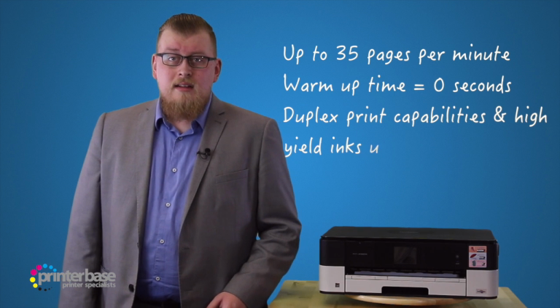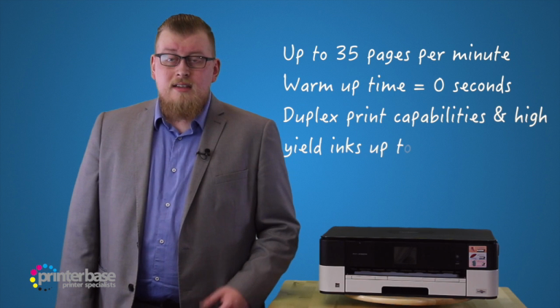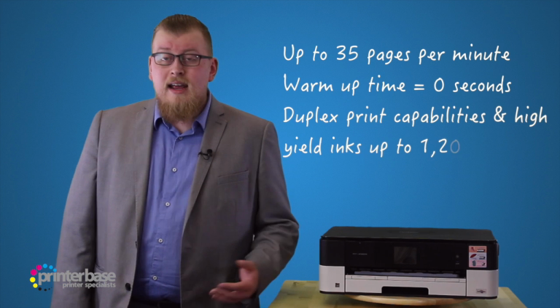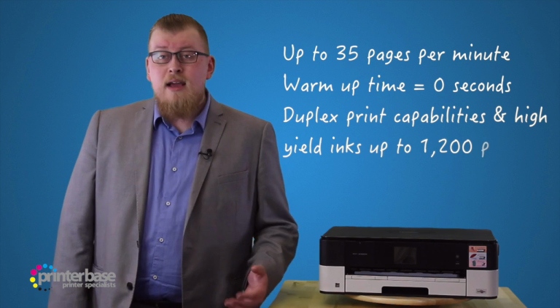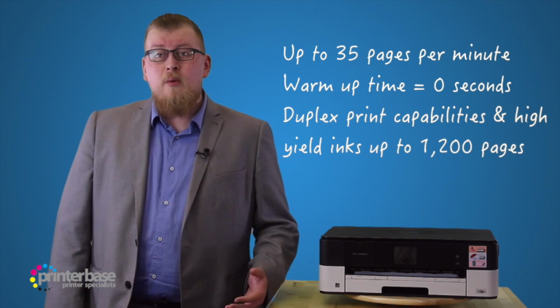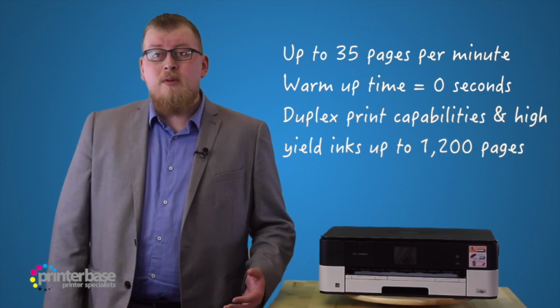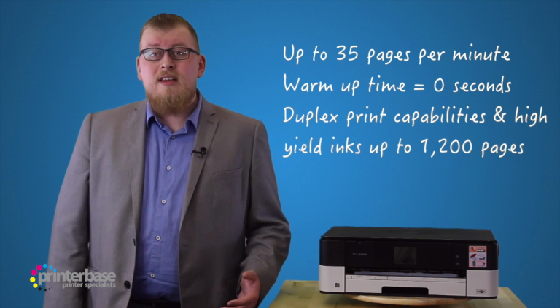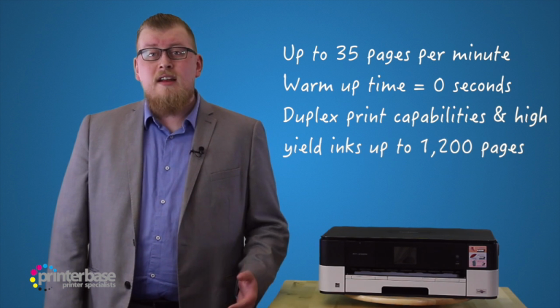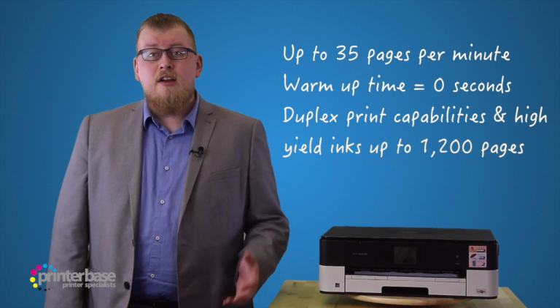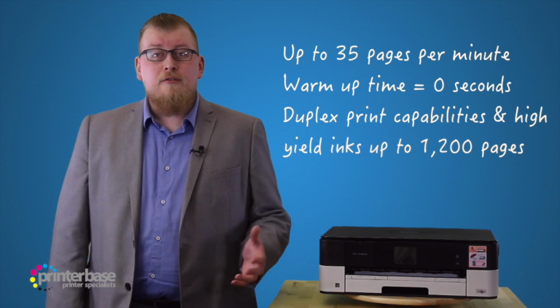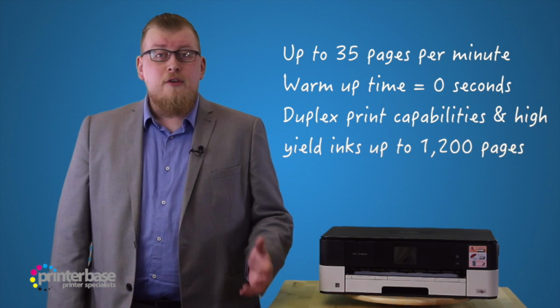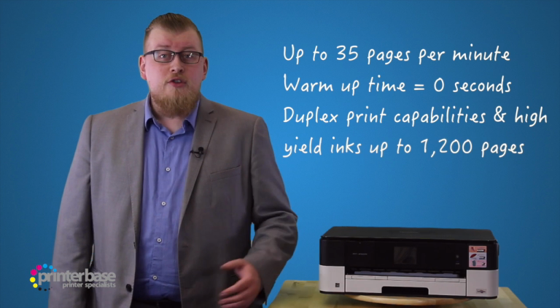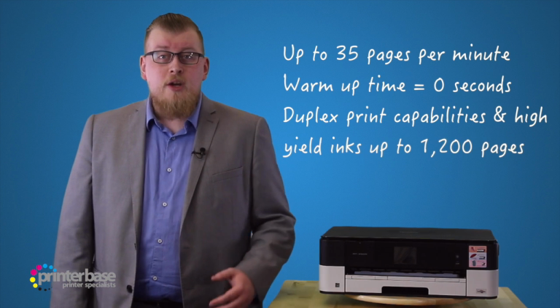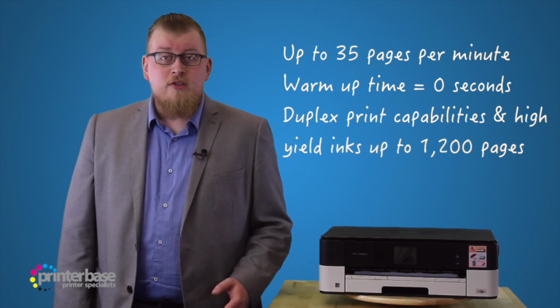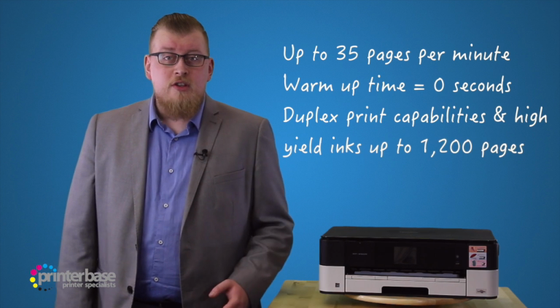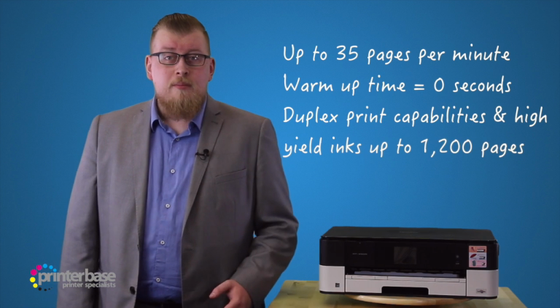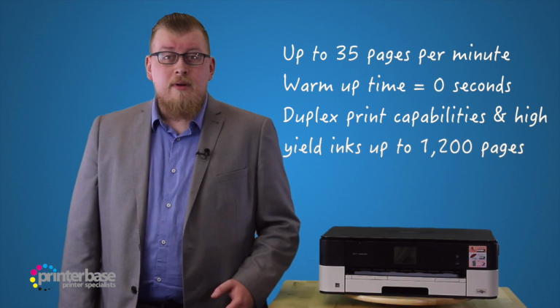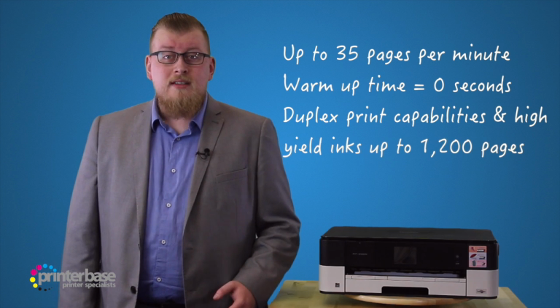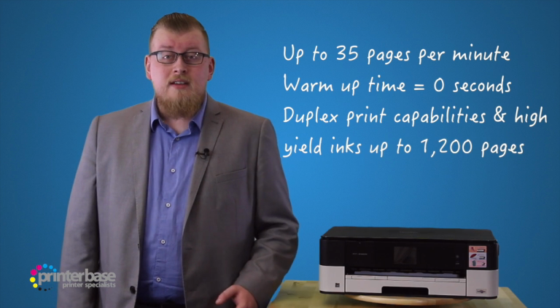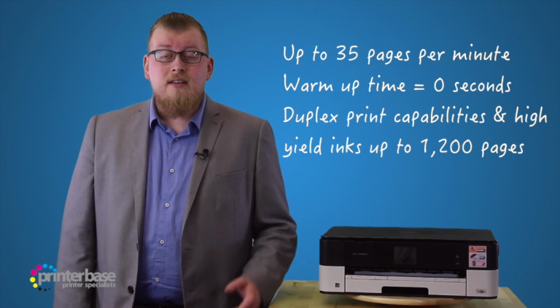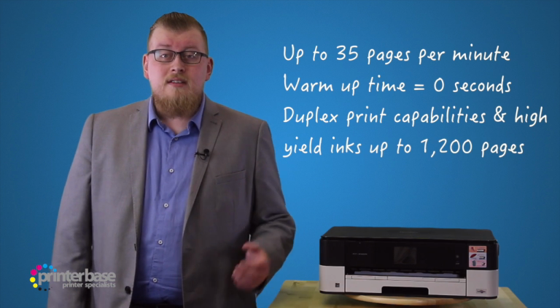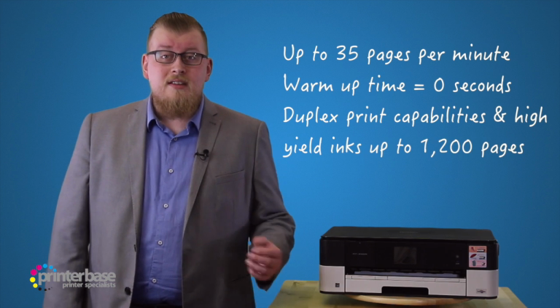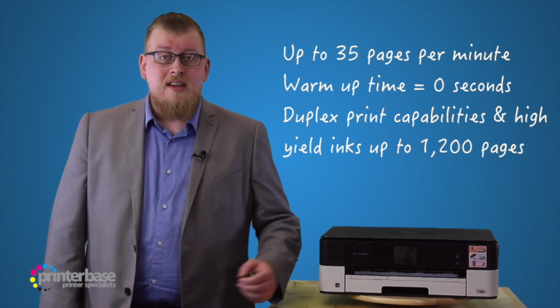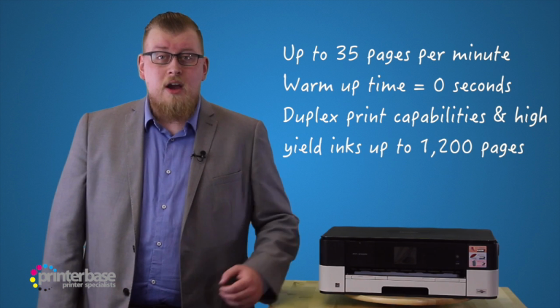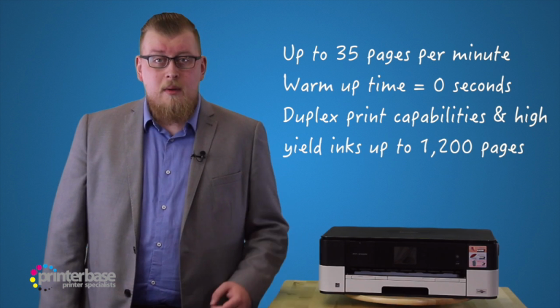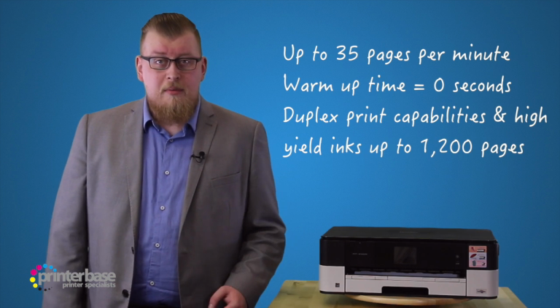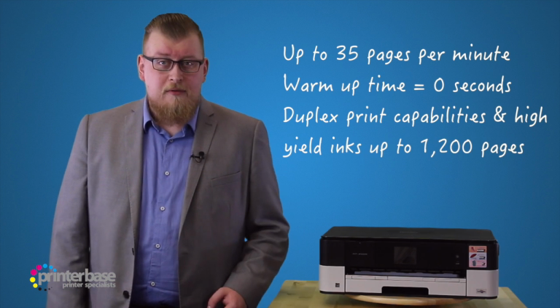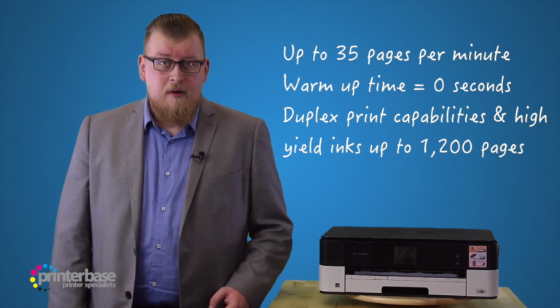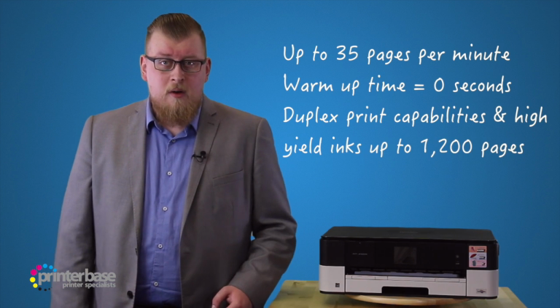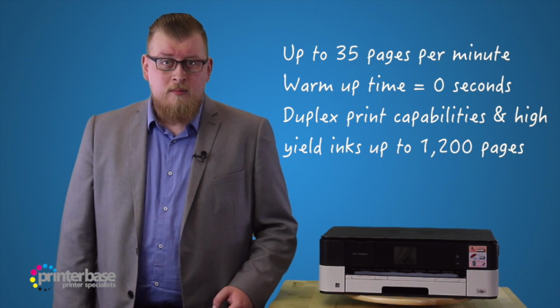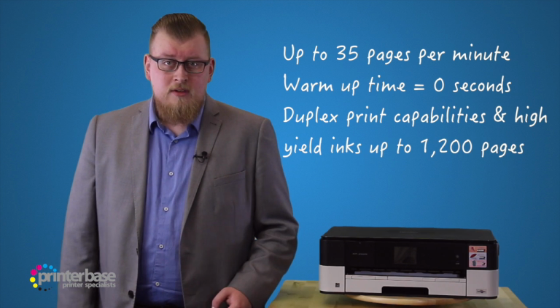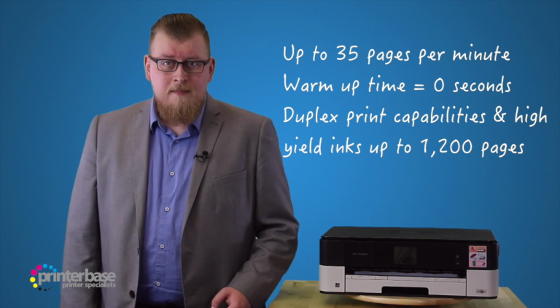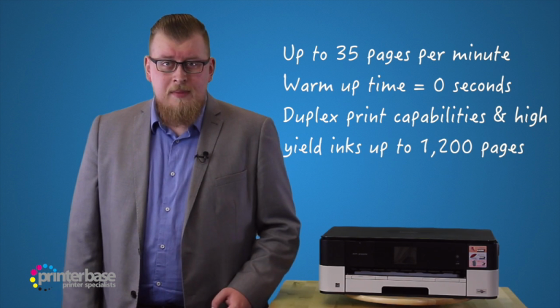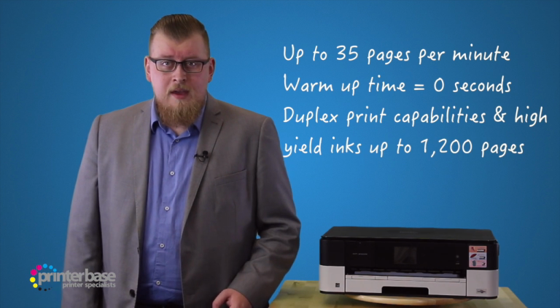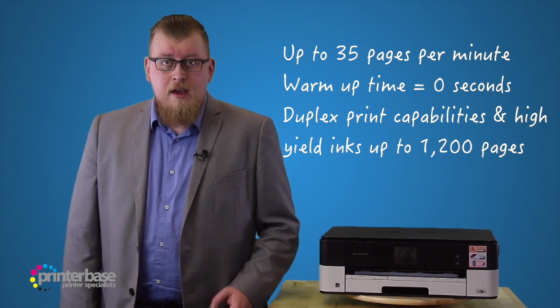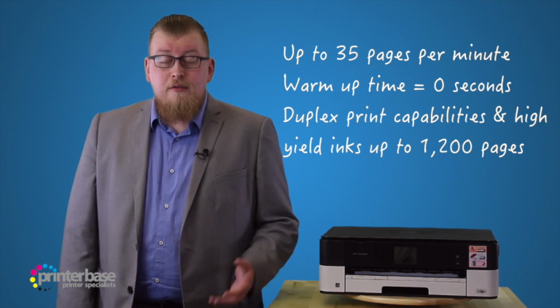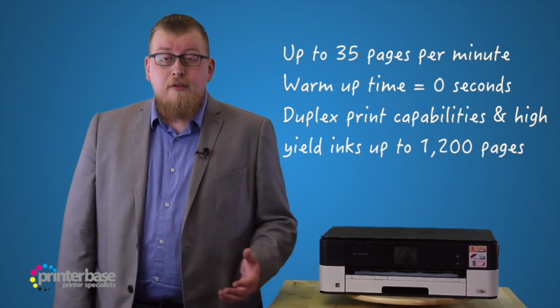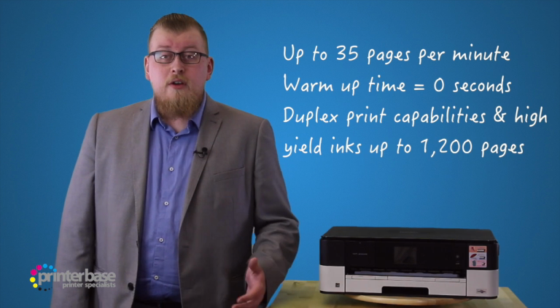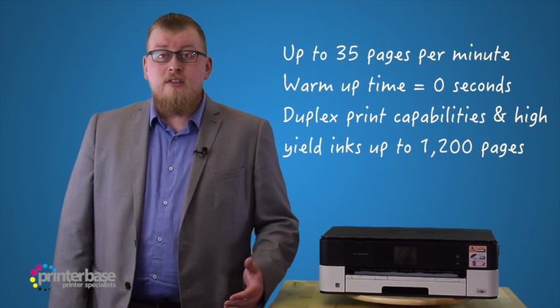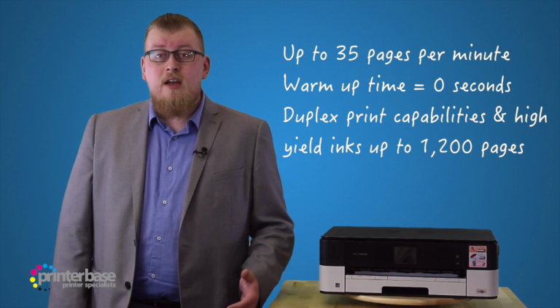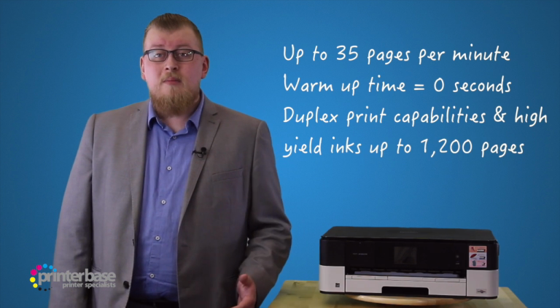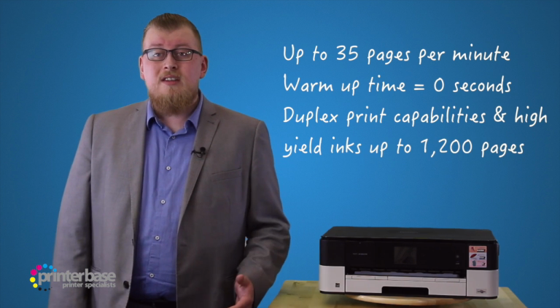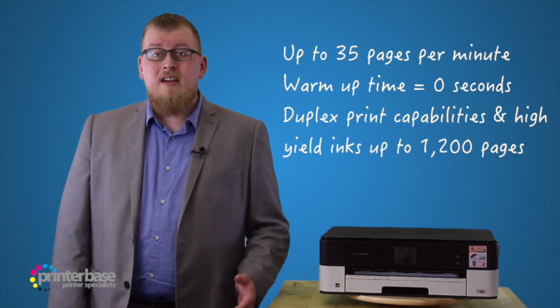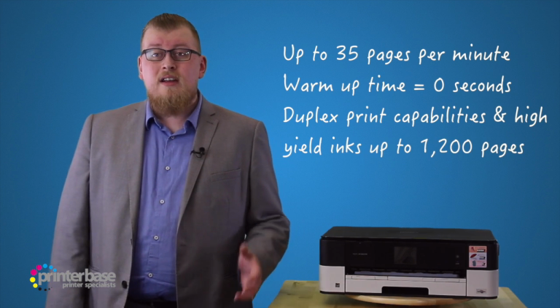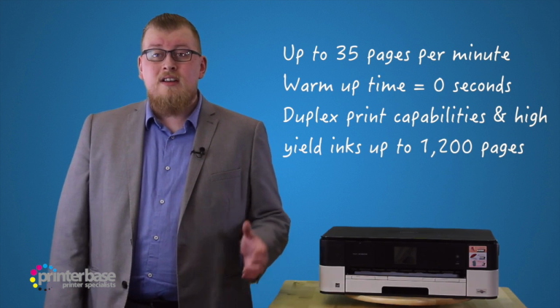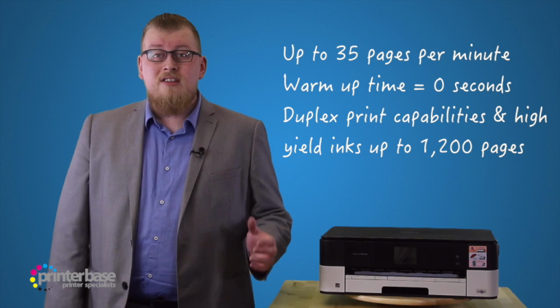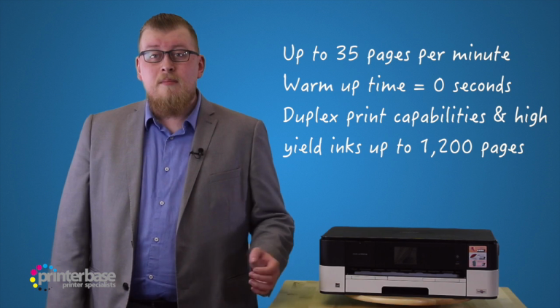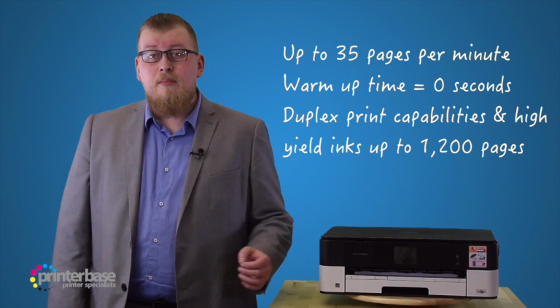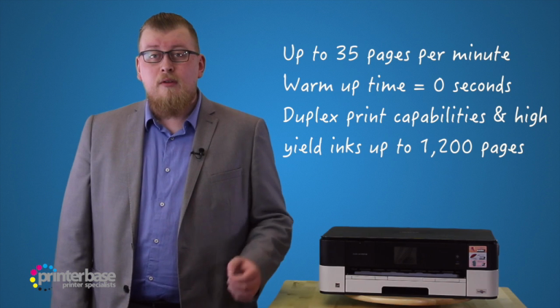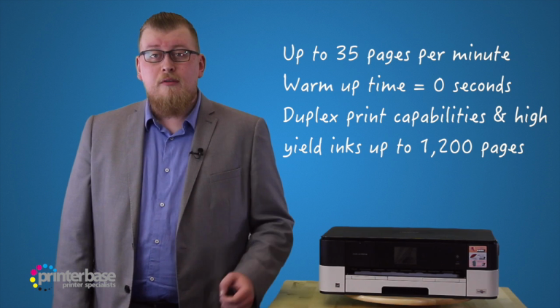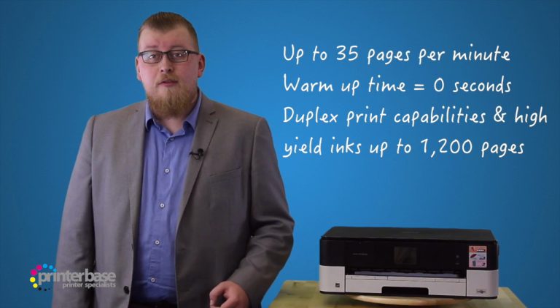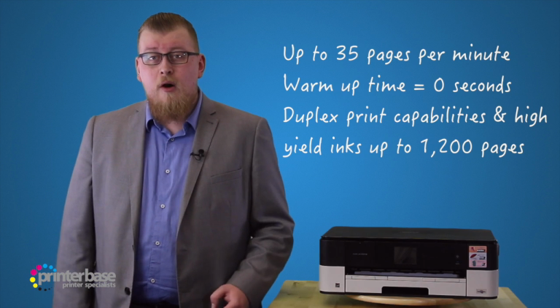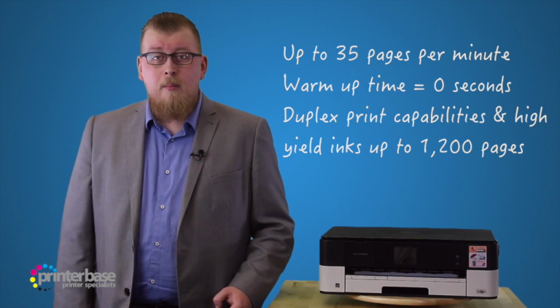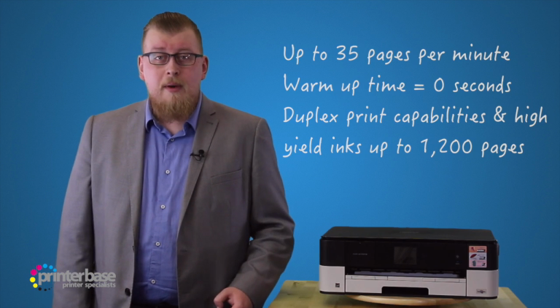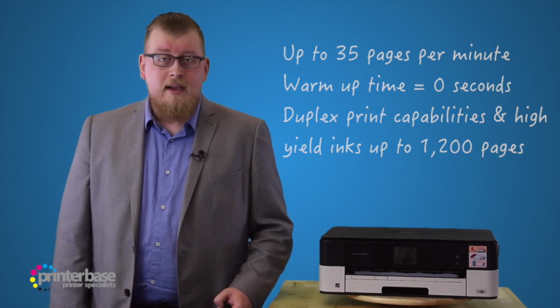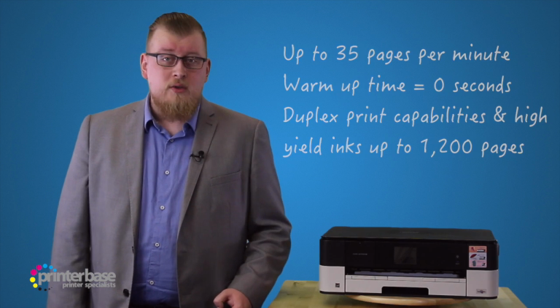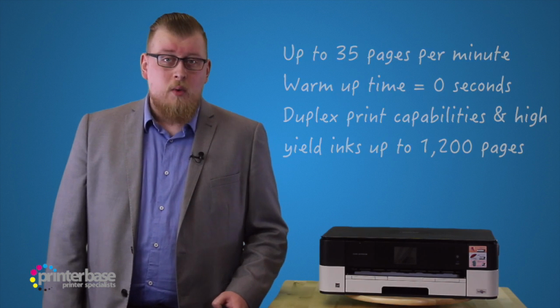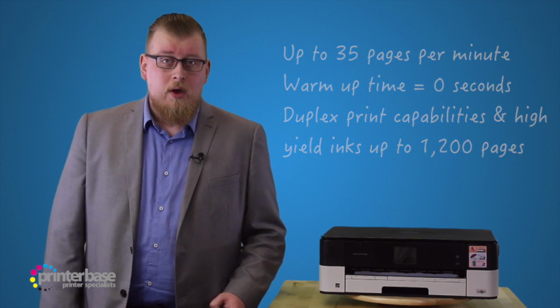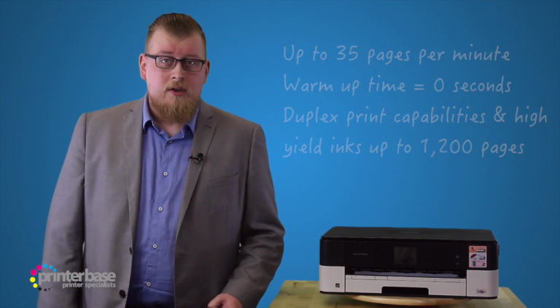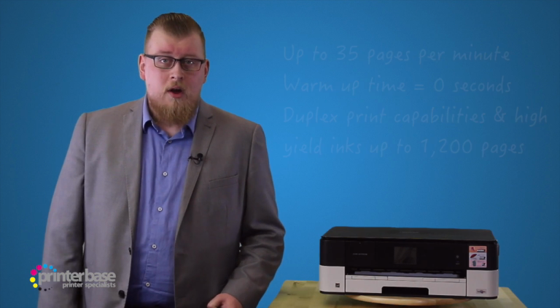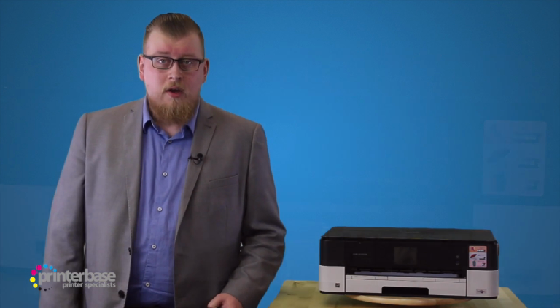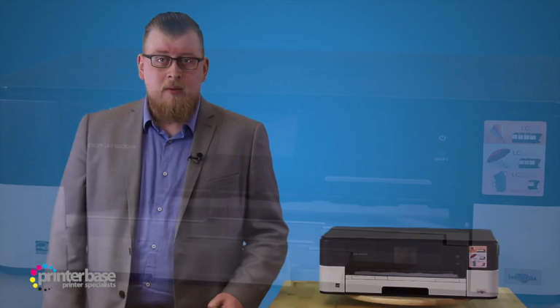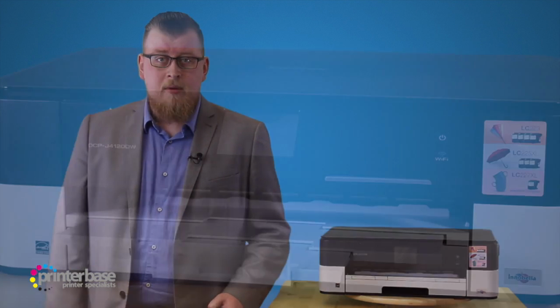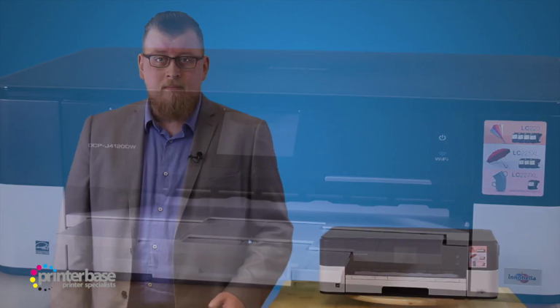Today we'll be sending a few jobs to the printer to see how it performs. First, I'll be sending a simple four page Word document.